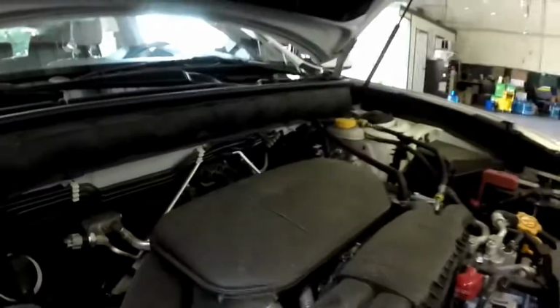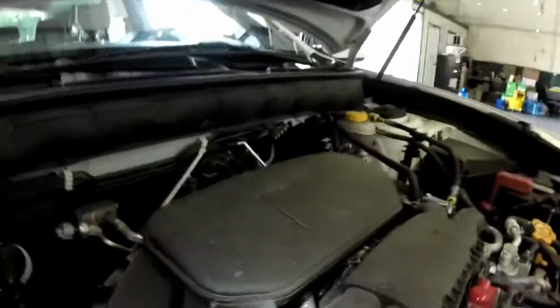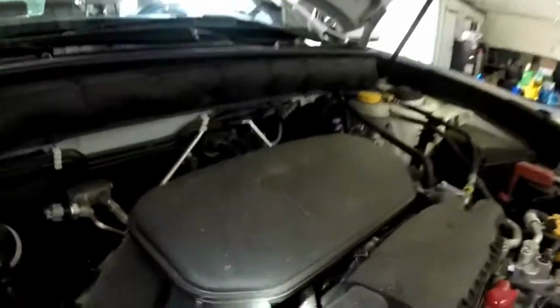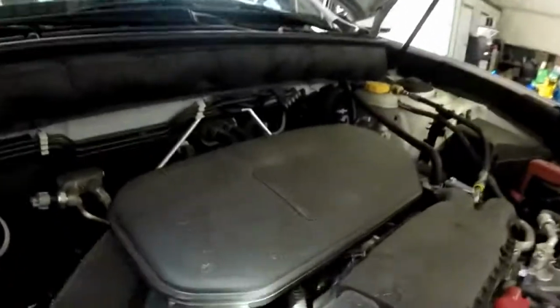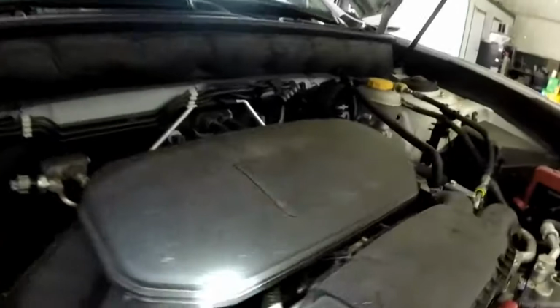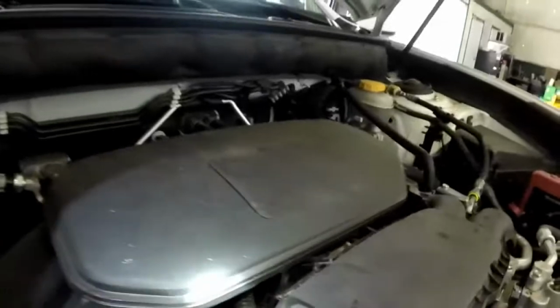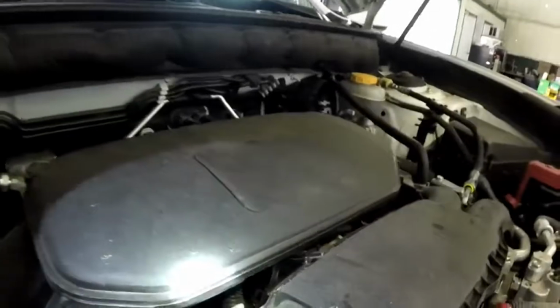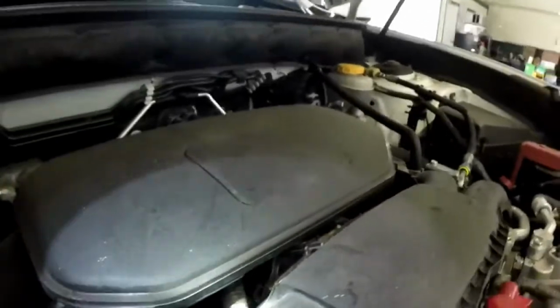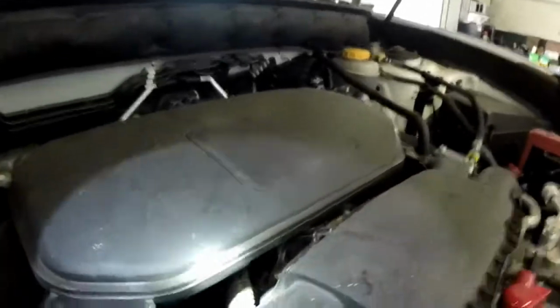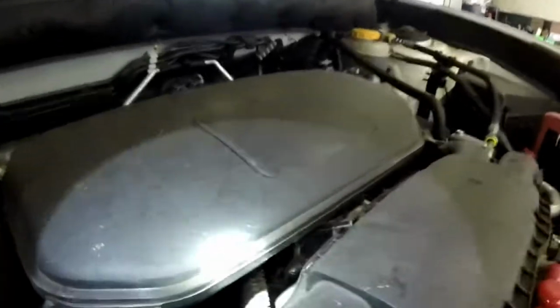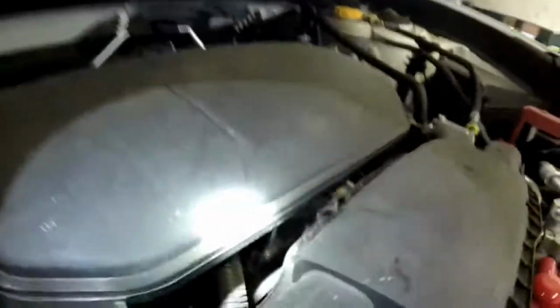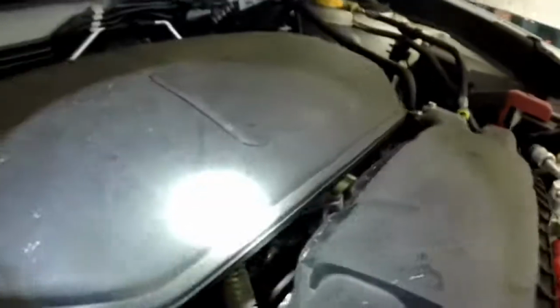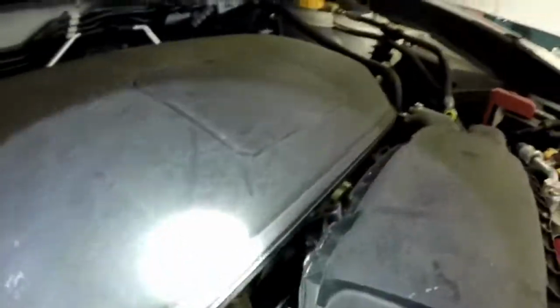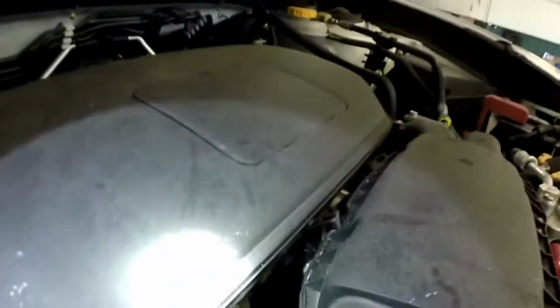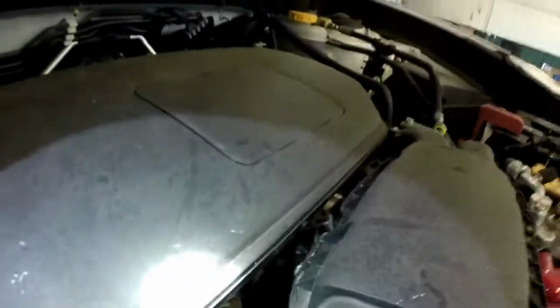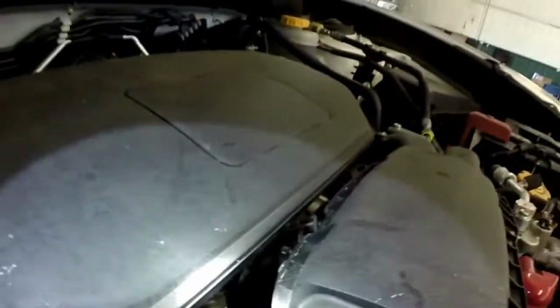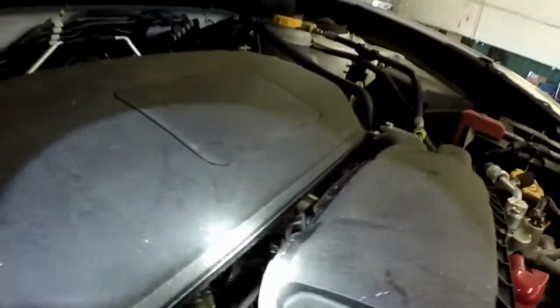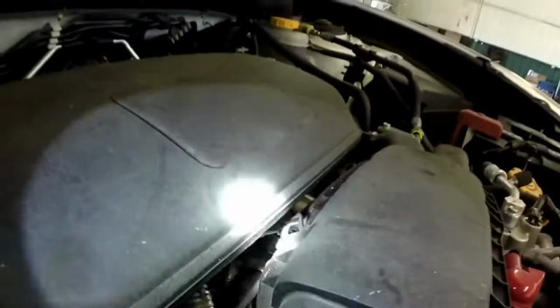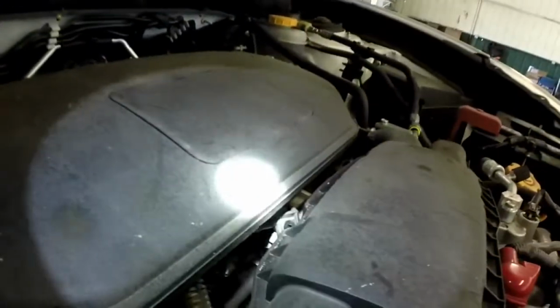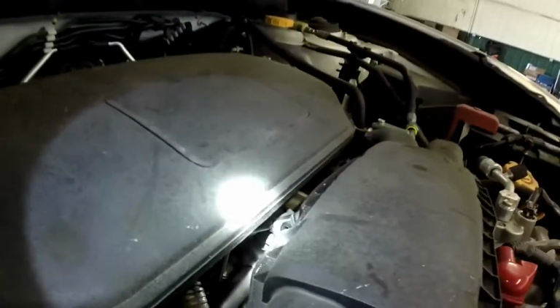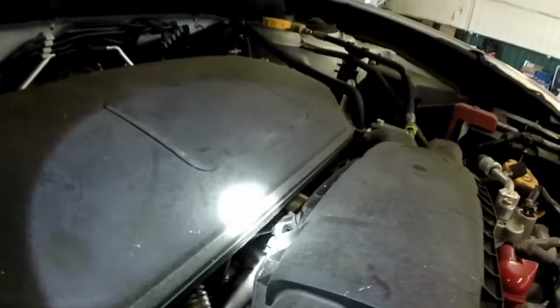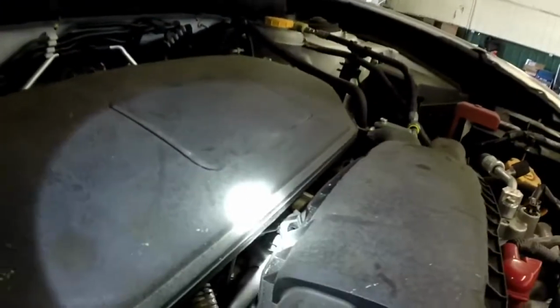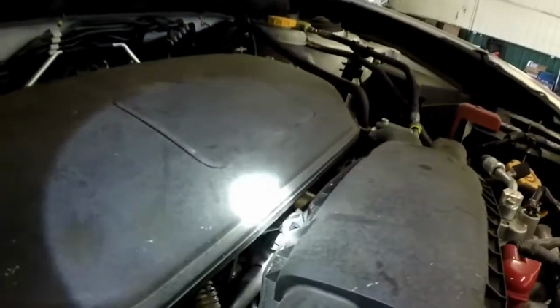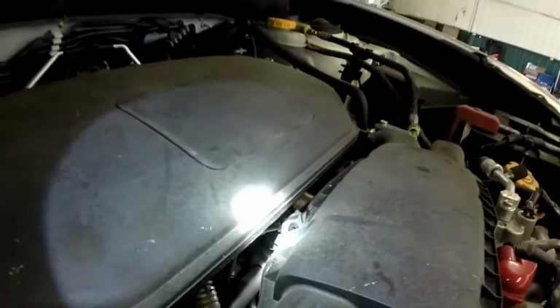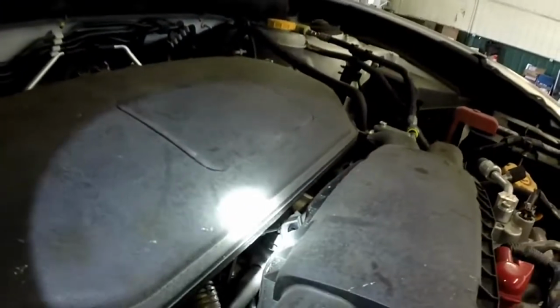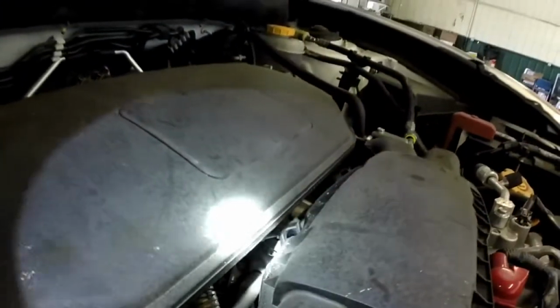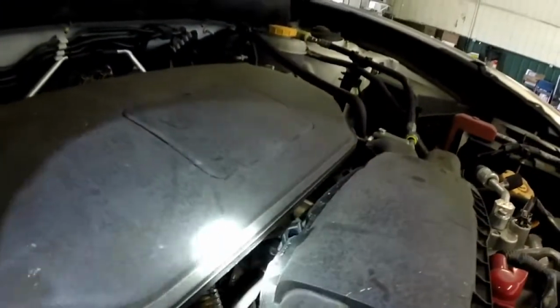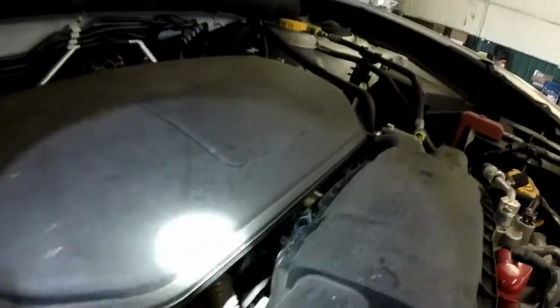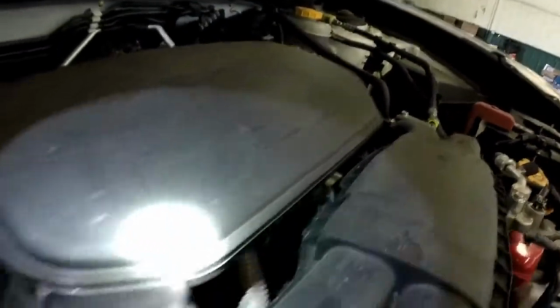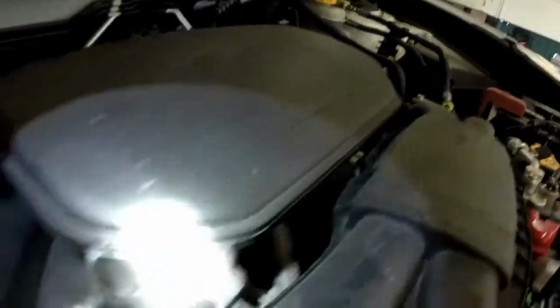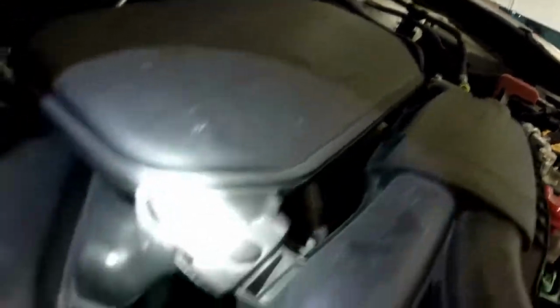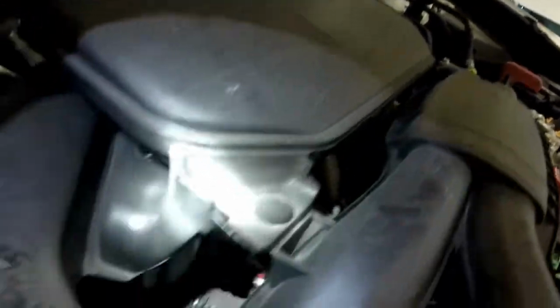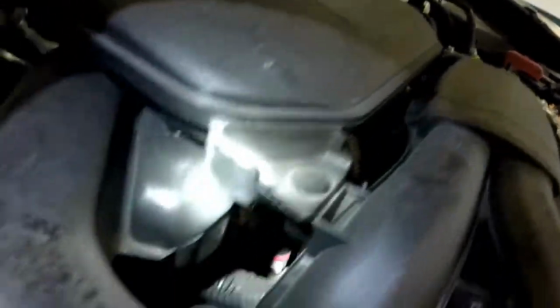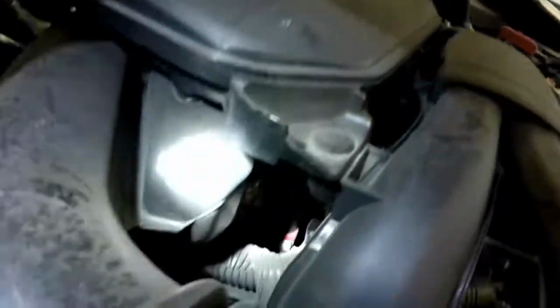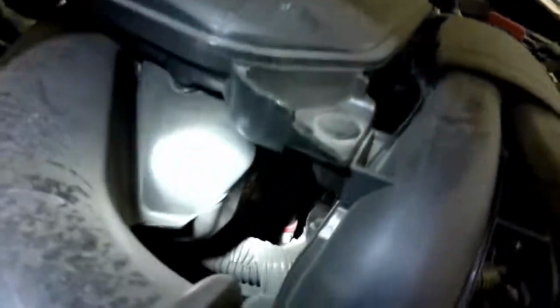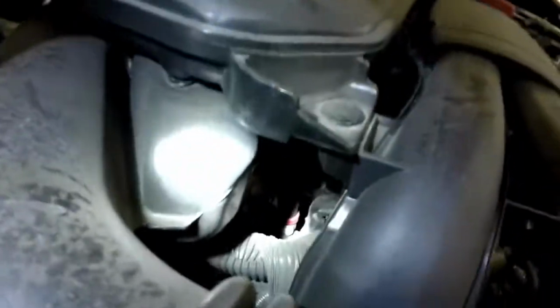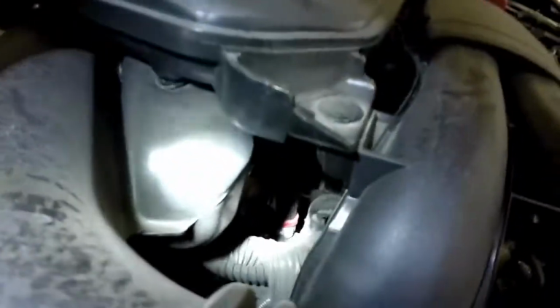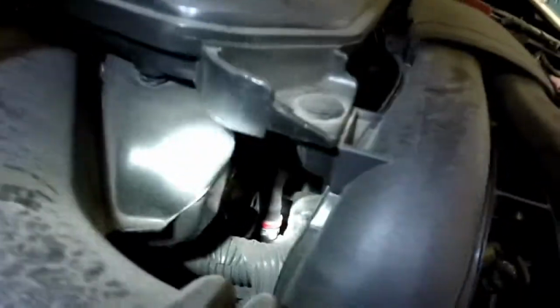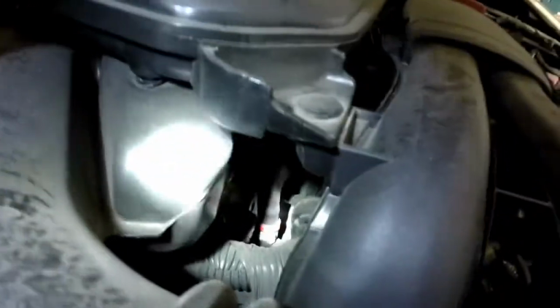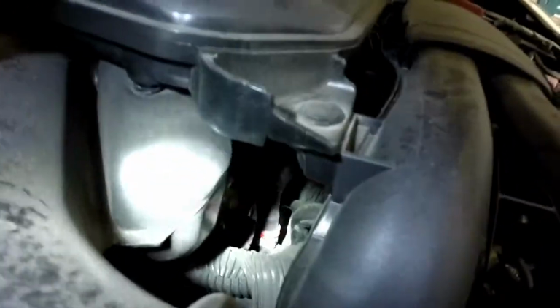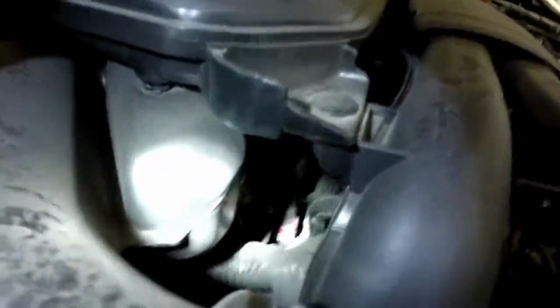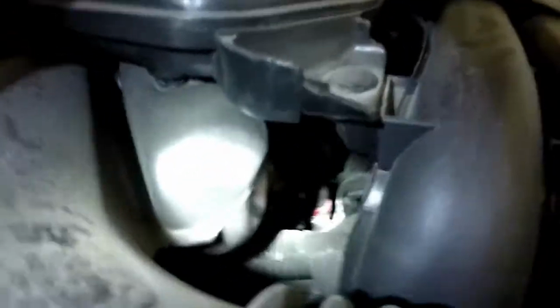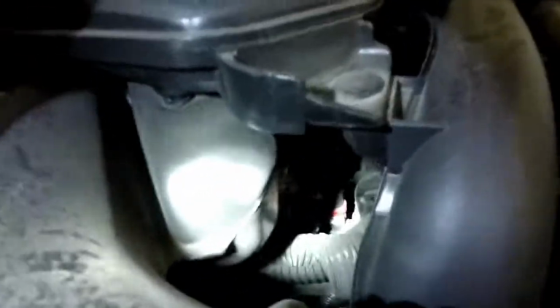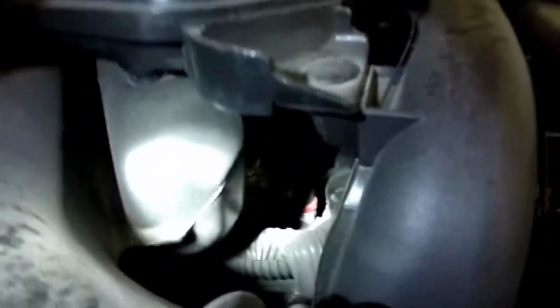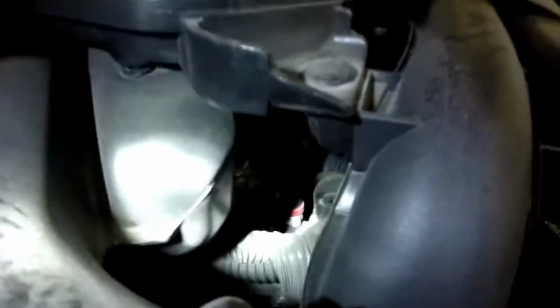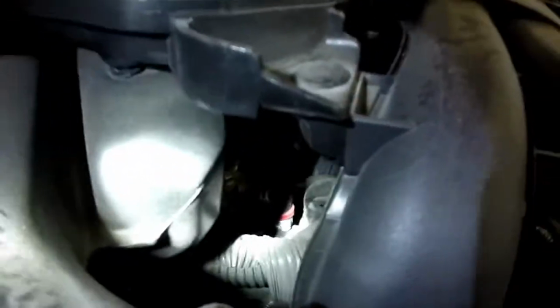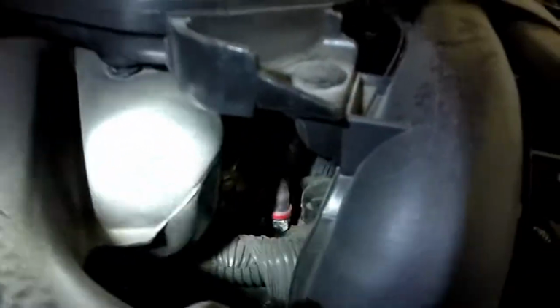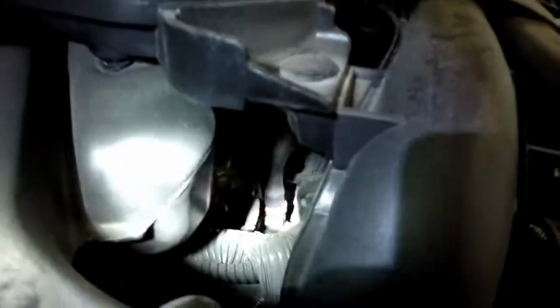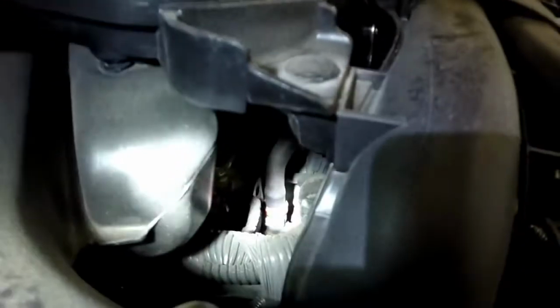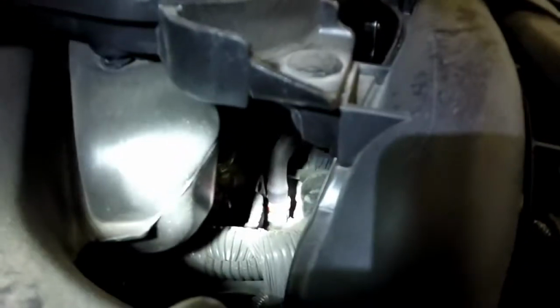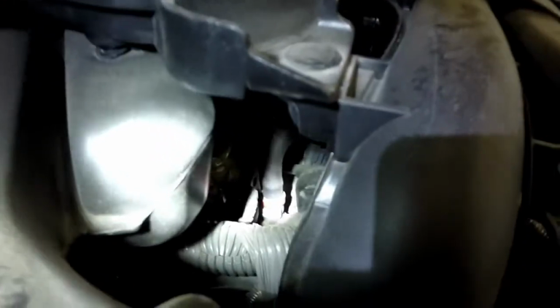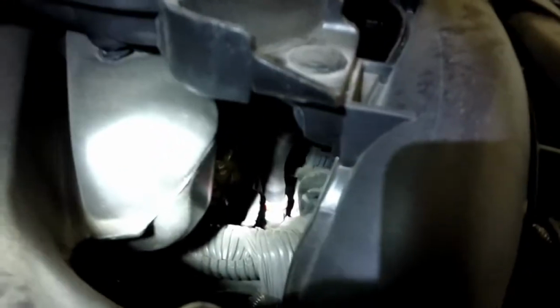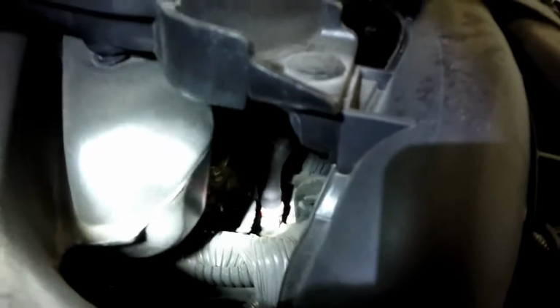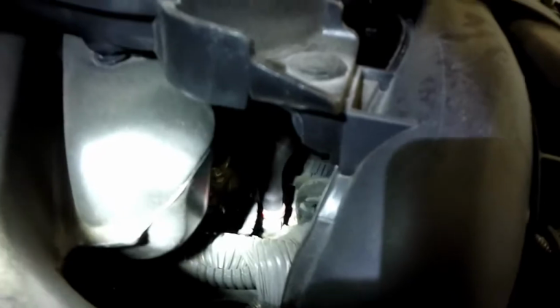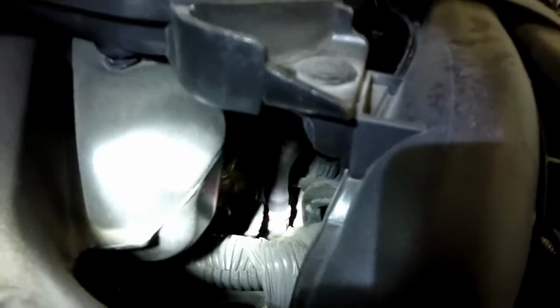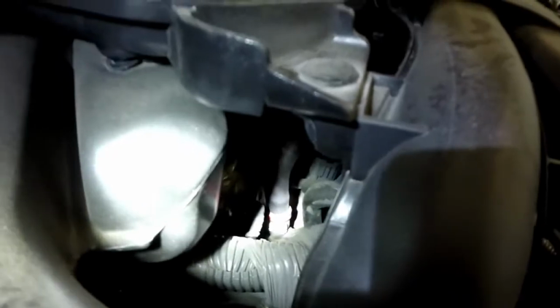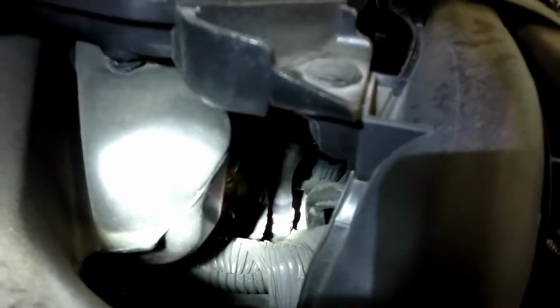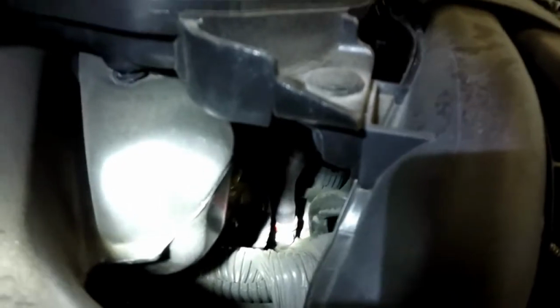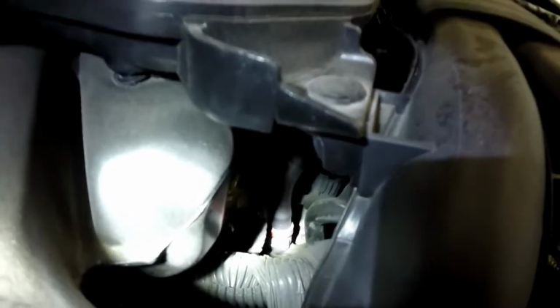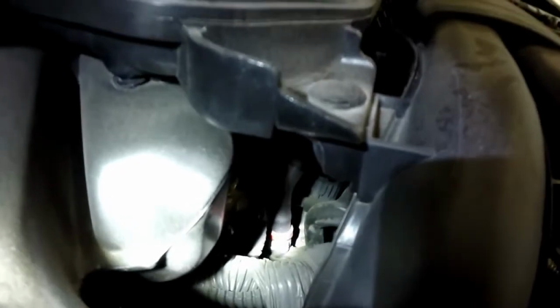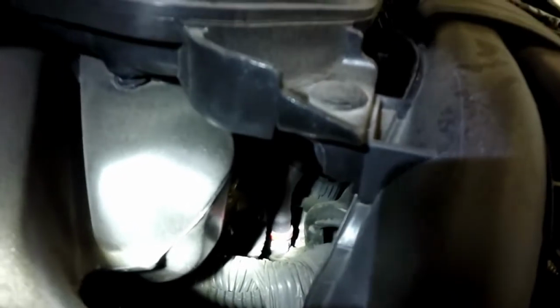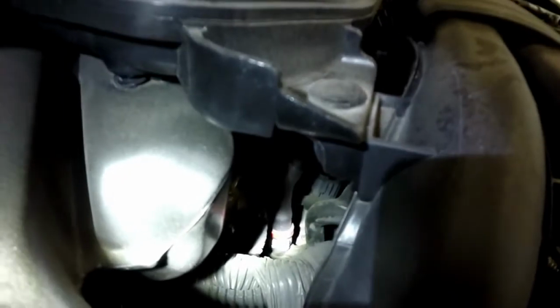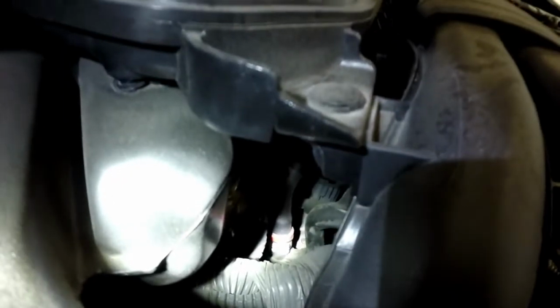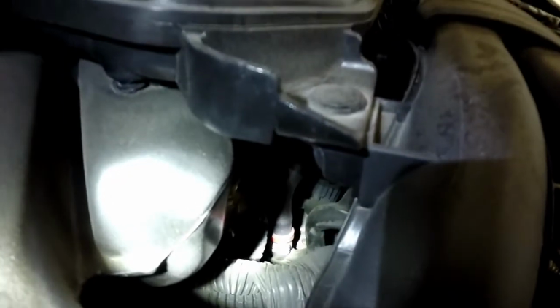The PCV valve comes off of the intake right there, highlighted in red.